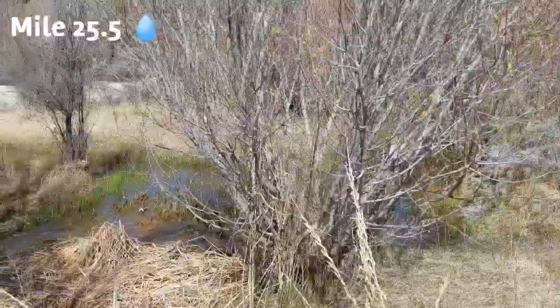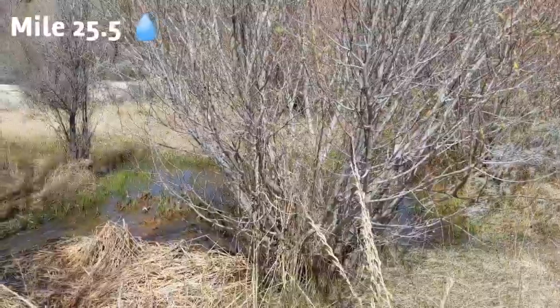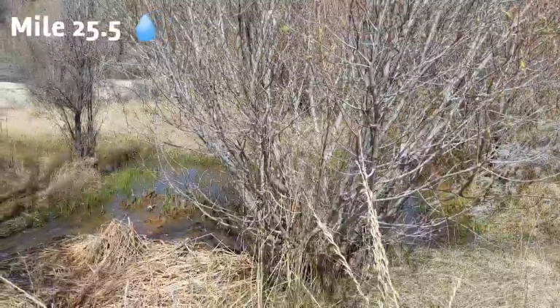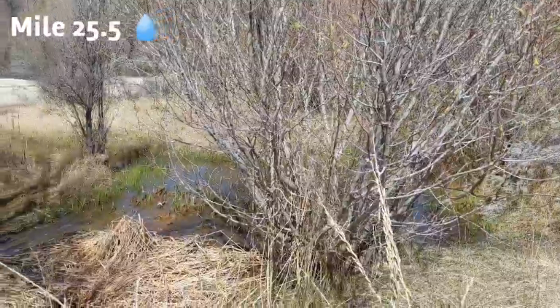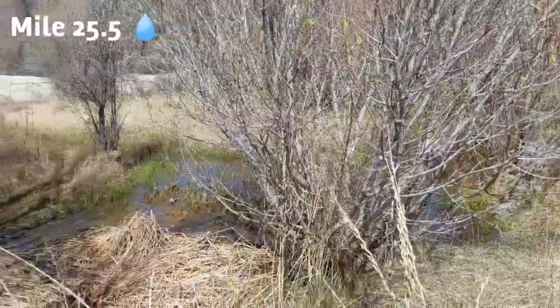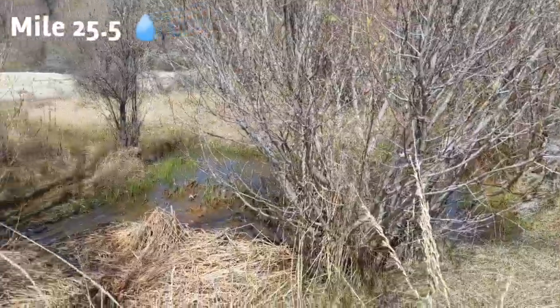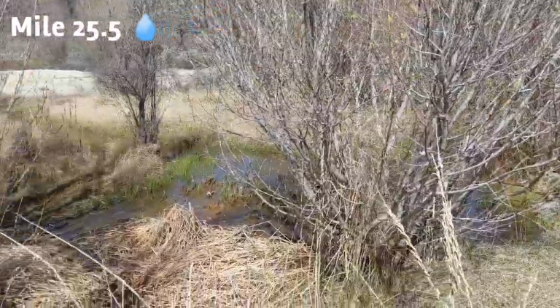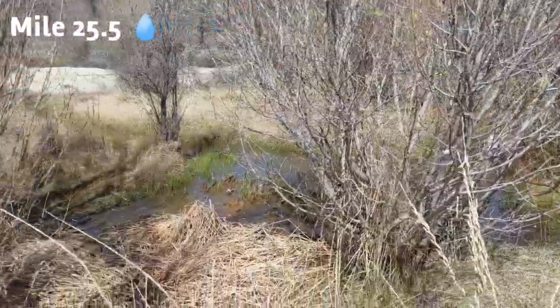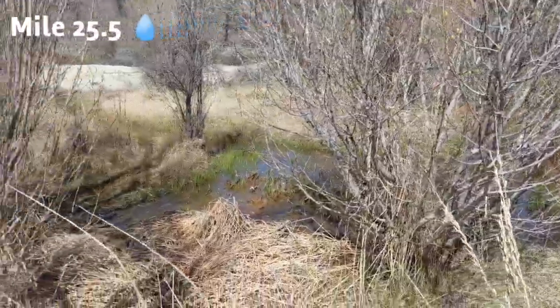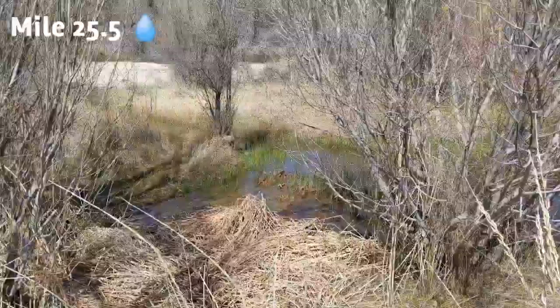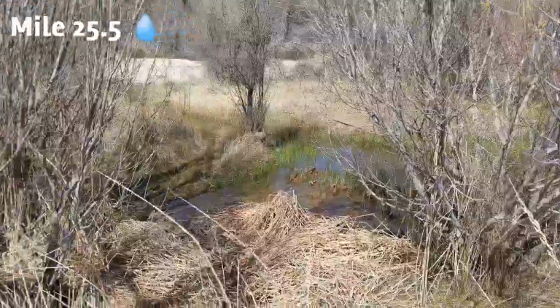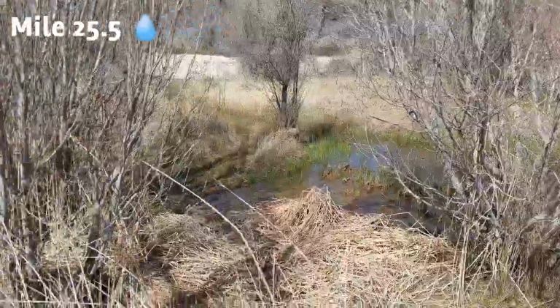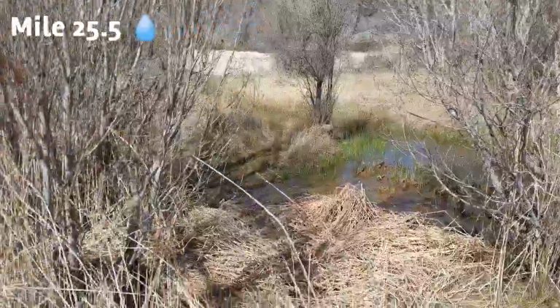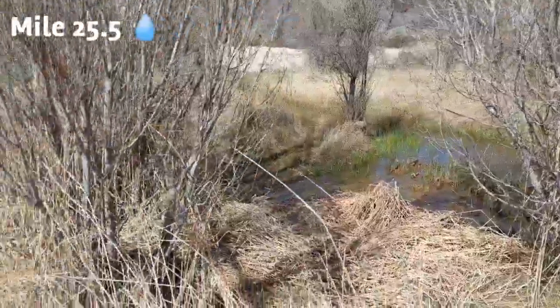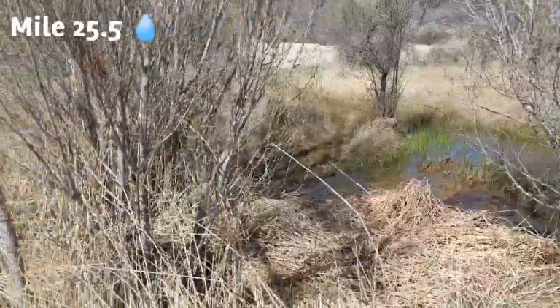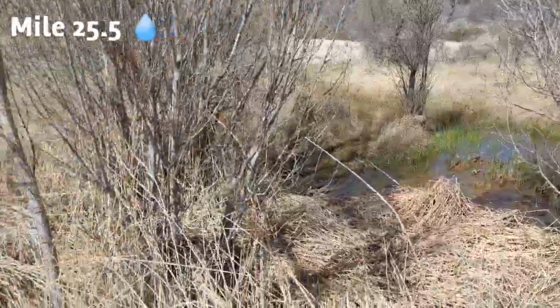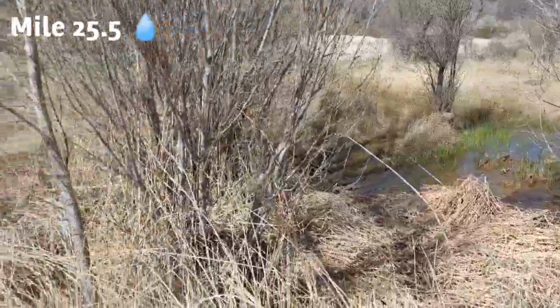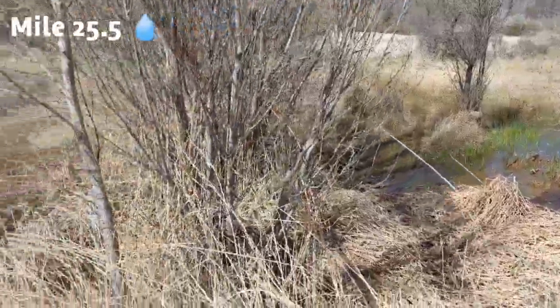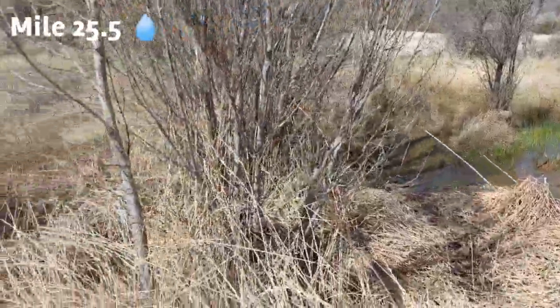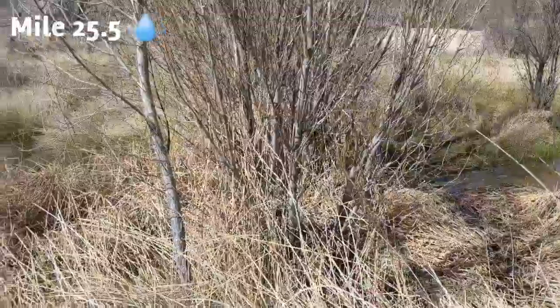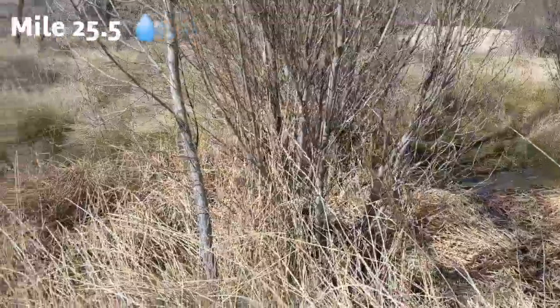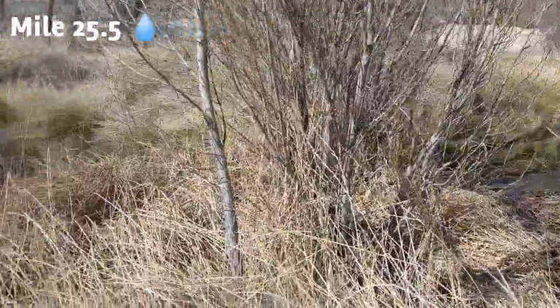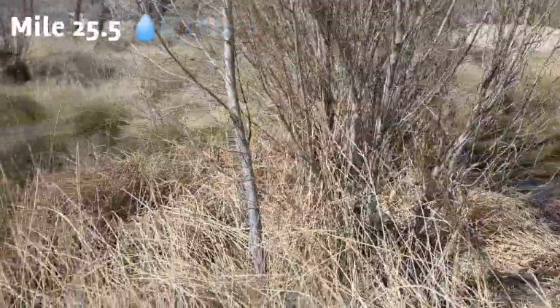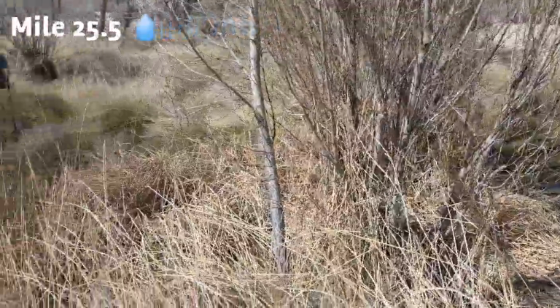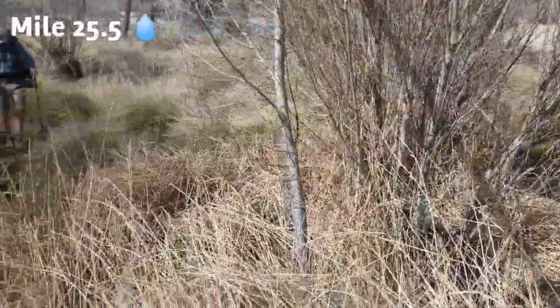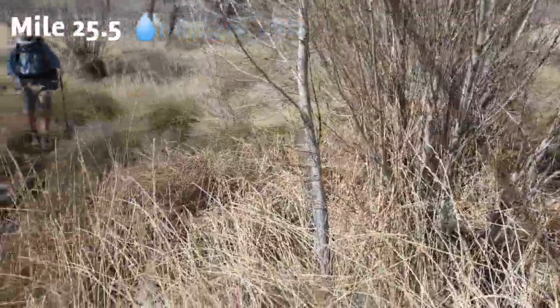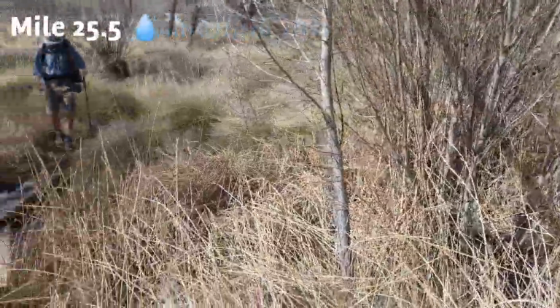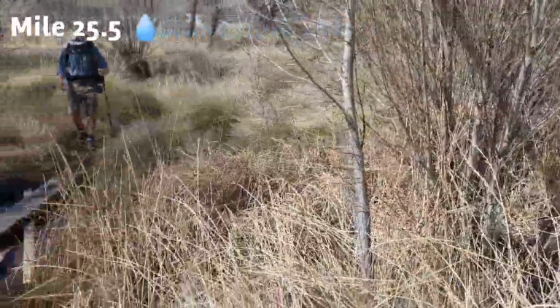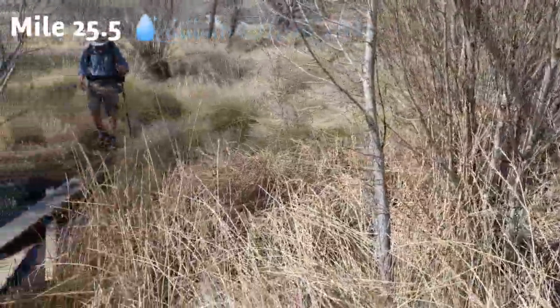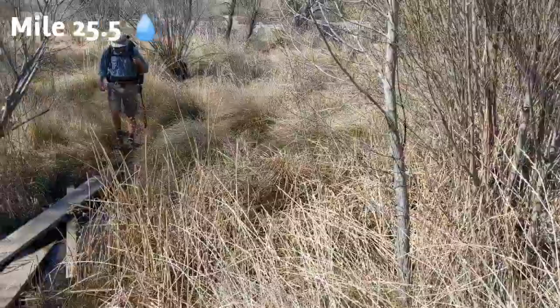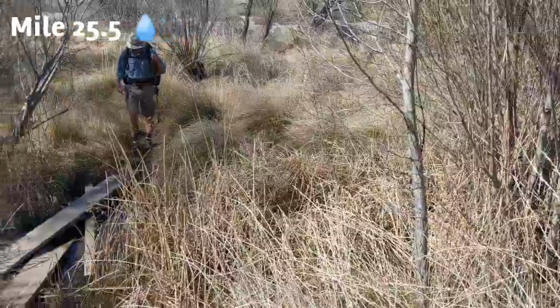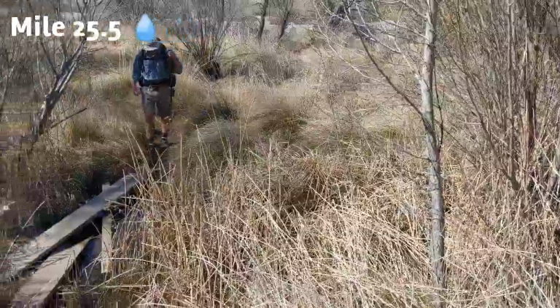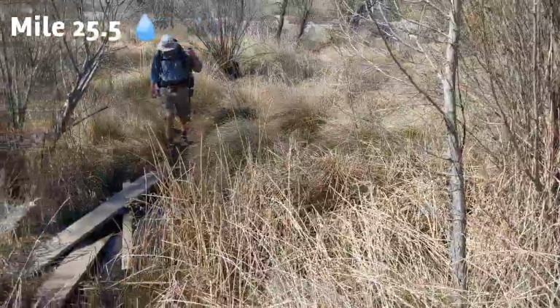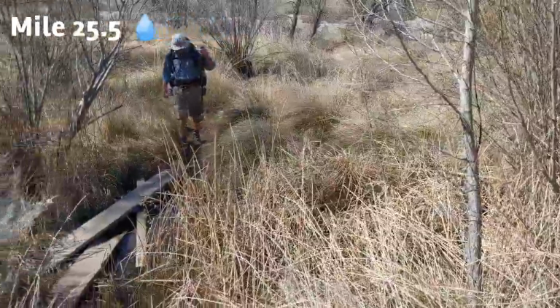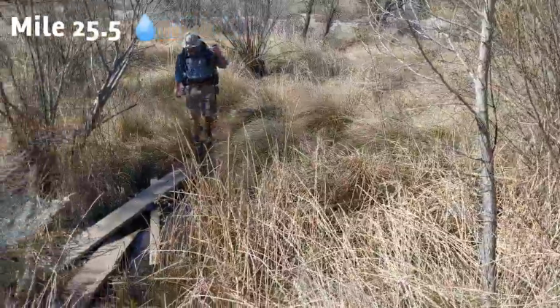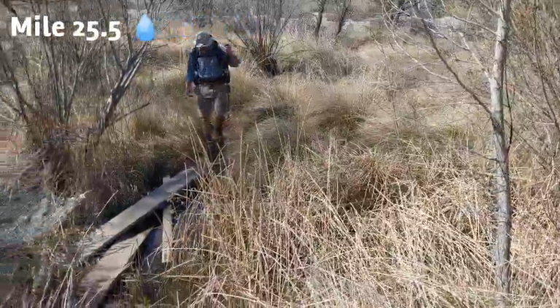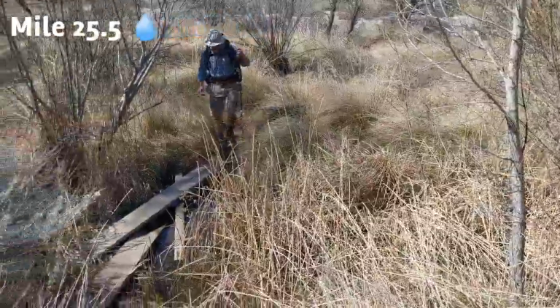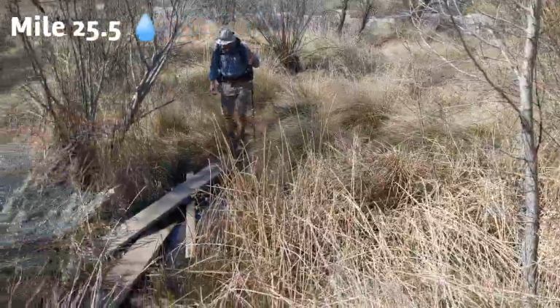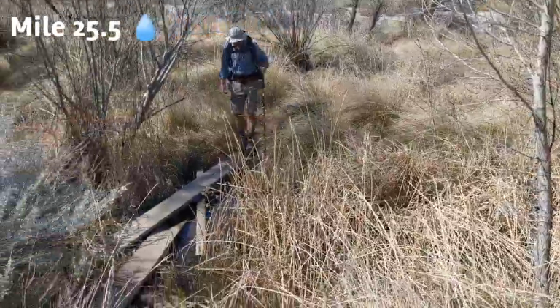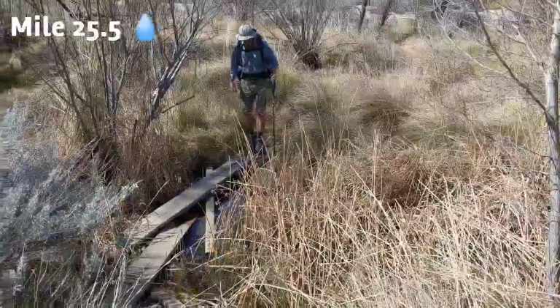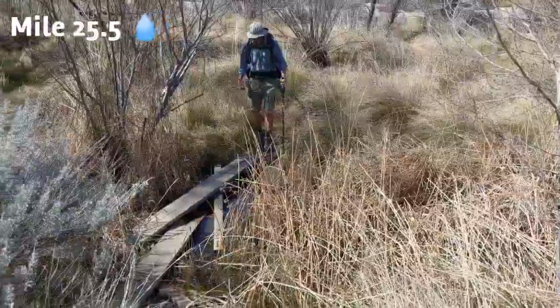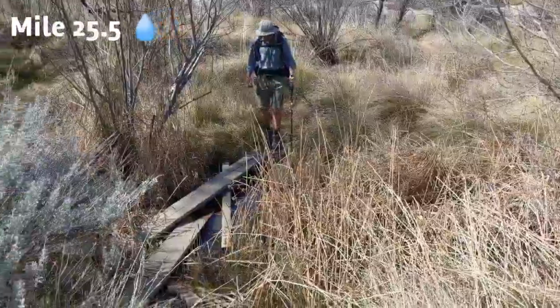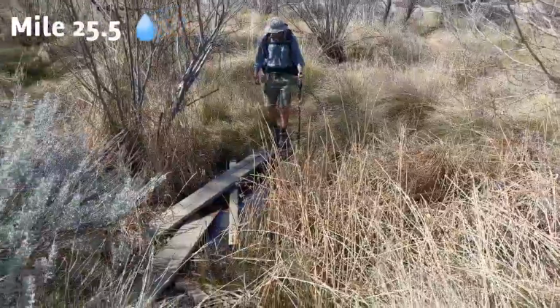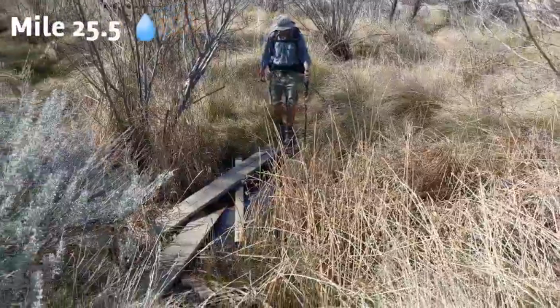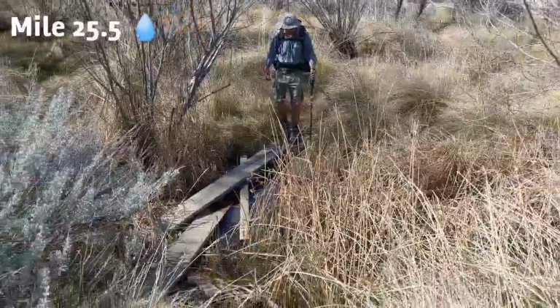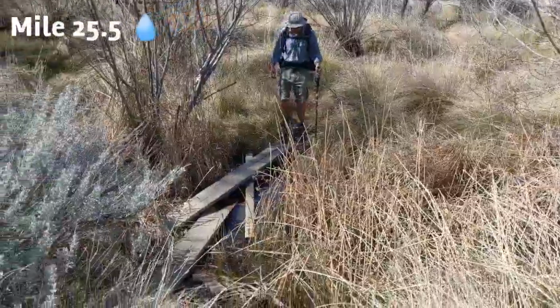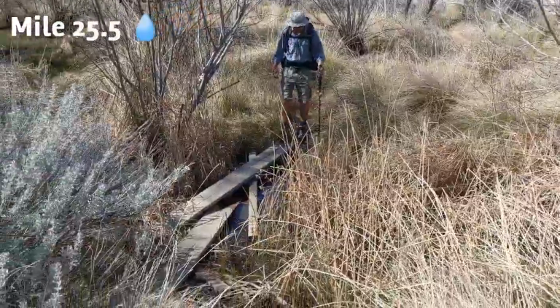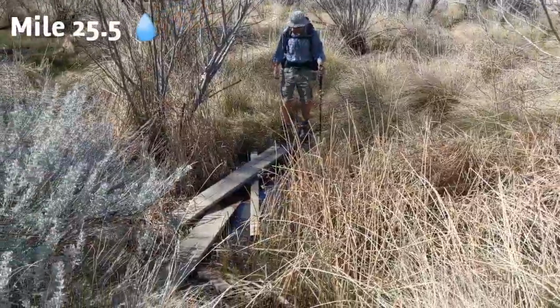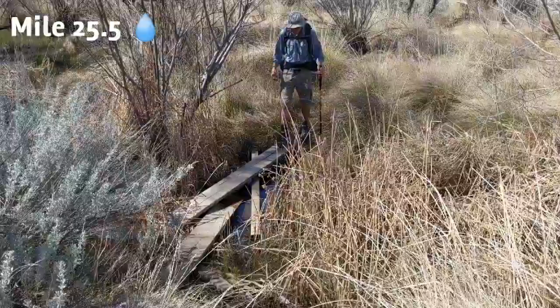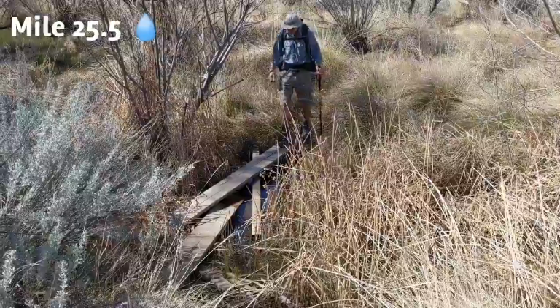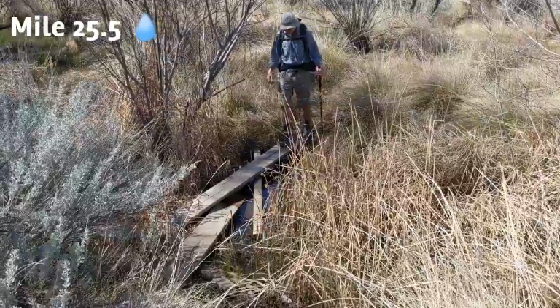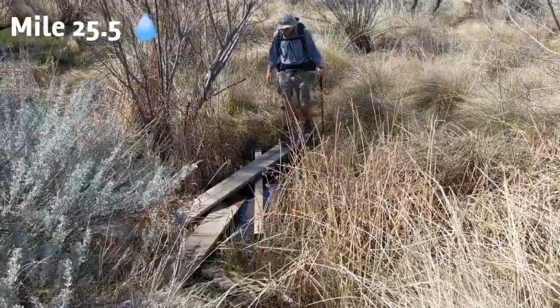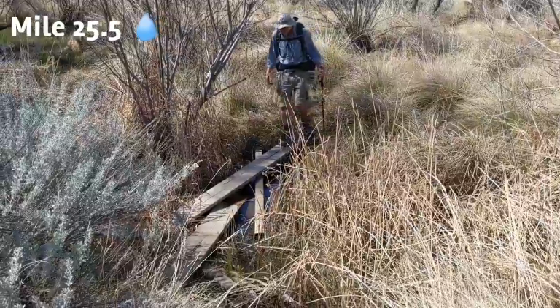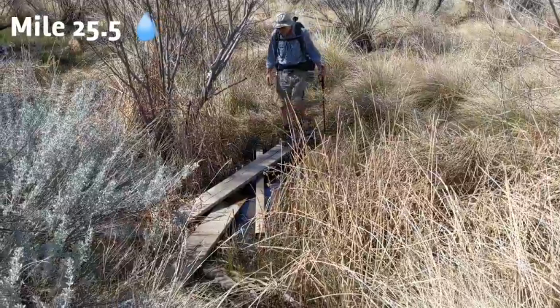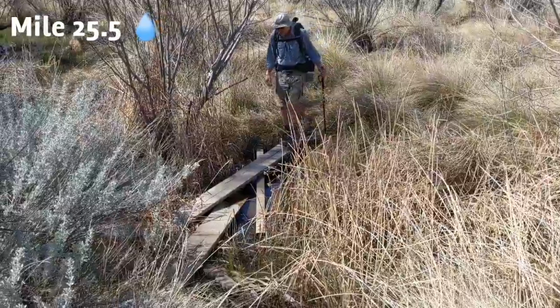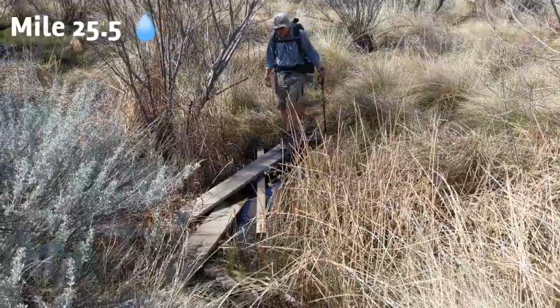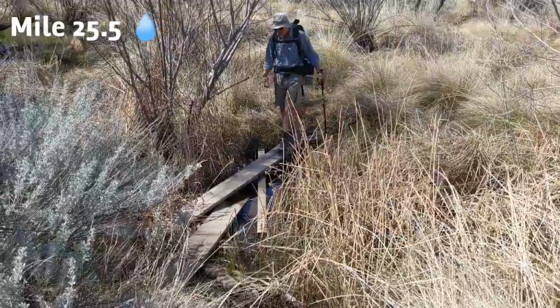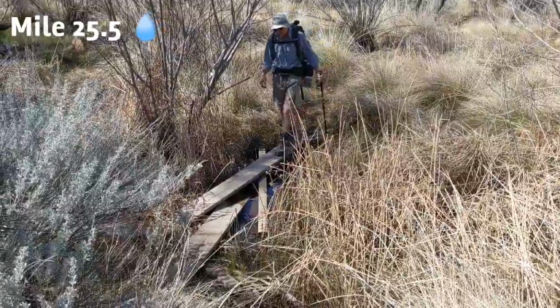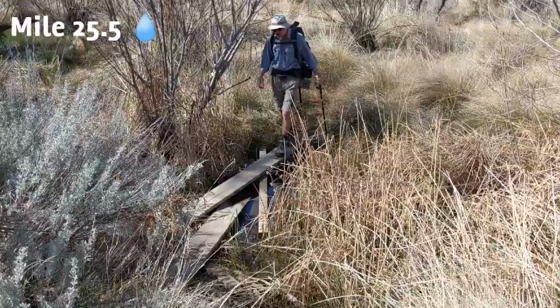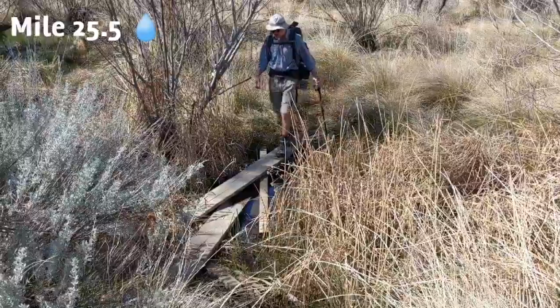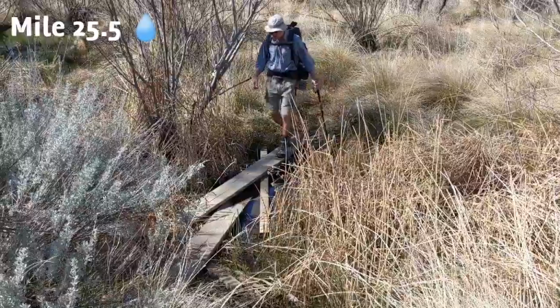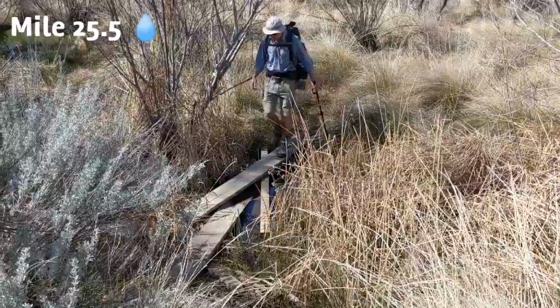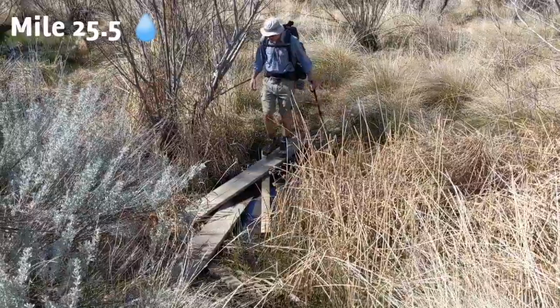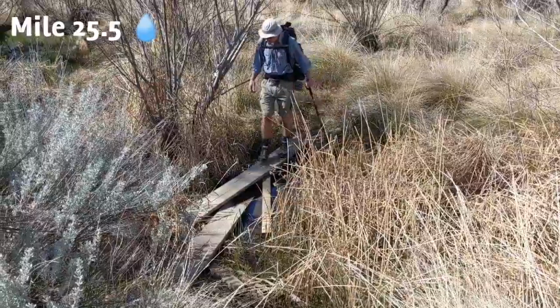Here at mile marker 25.5, there's water with a good flow, and if you go to your right, there are some boards so your feet don't get wet.